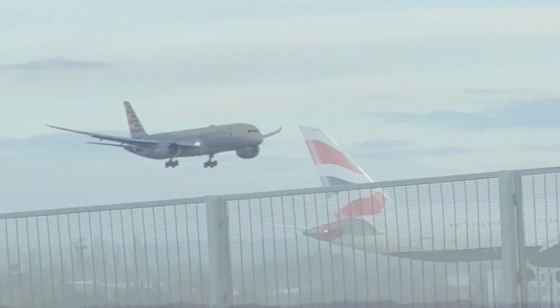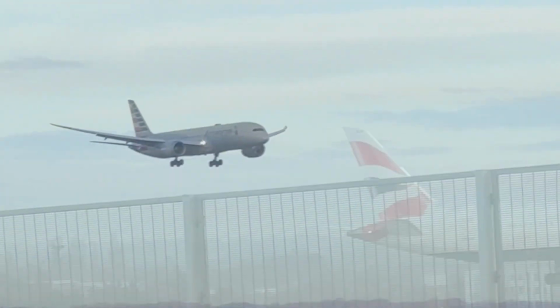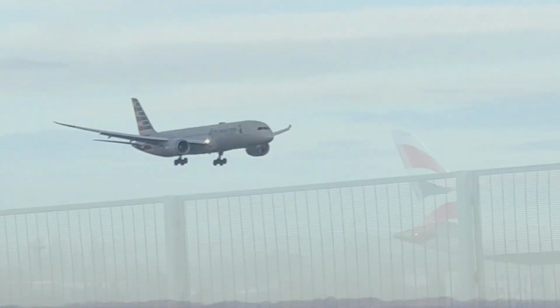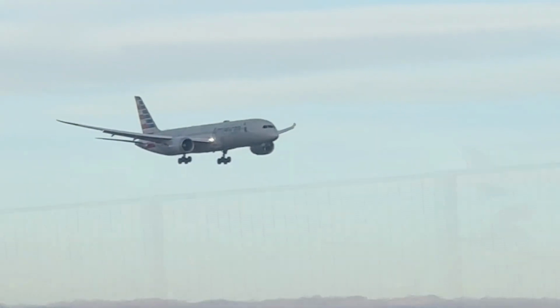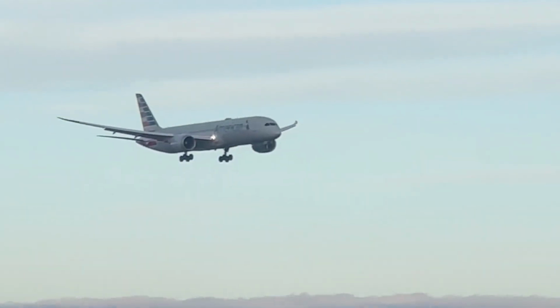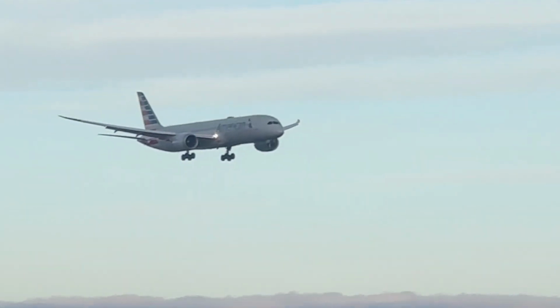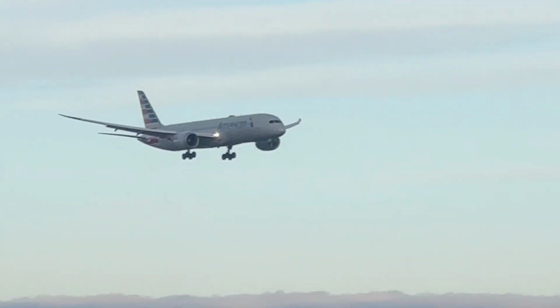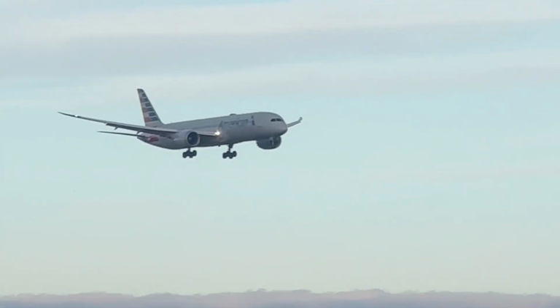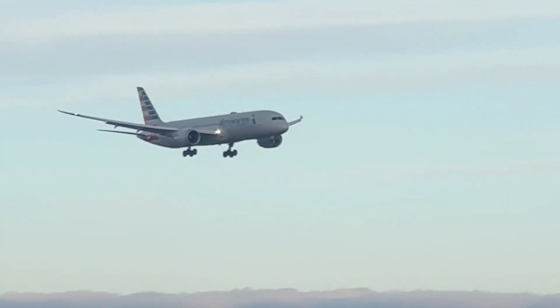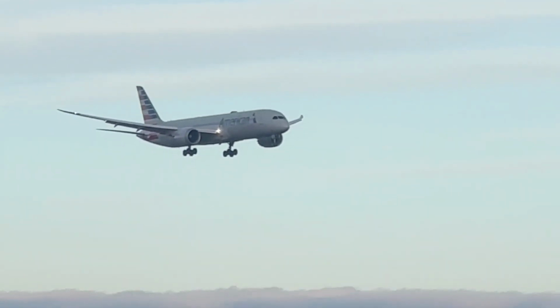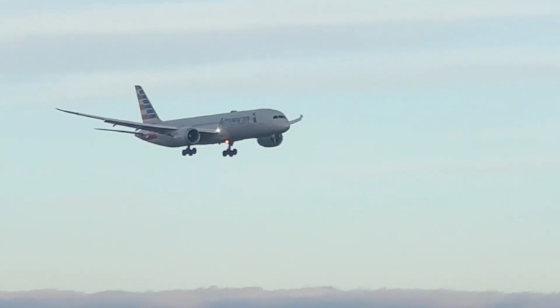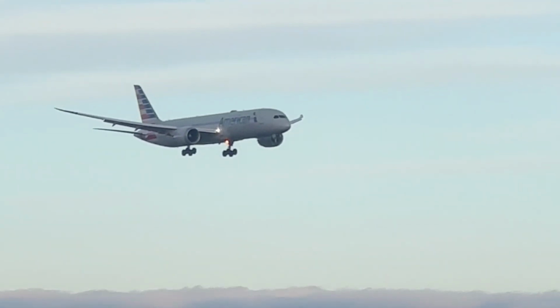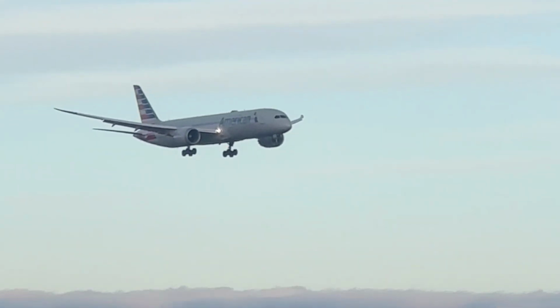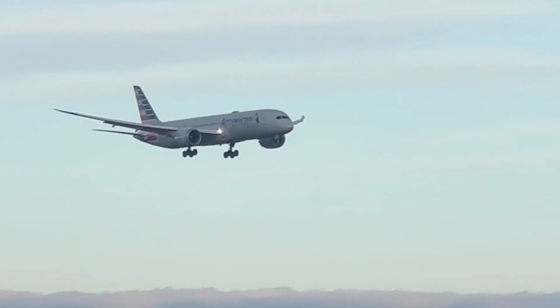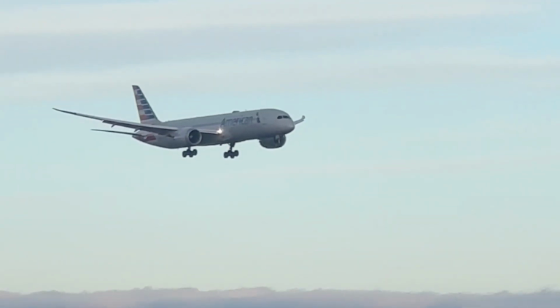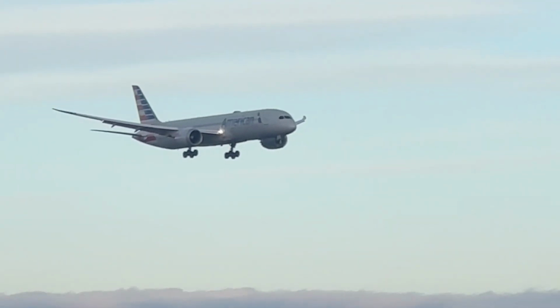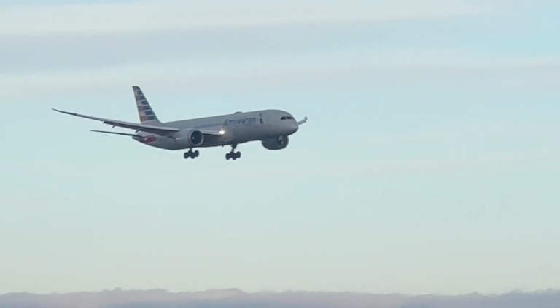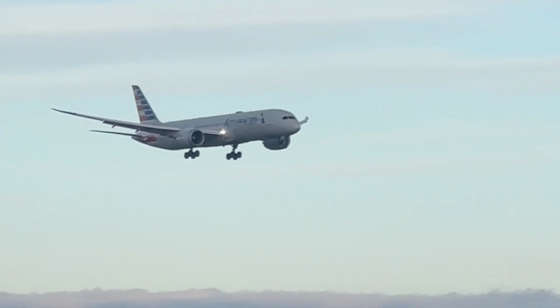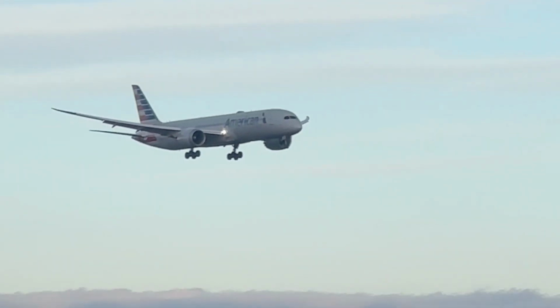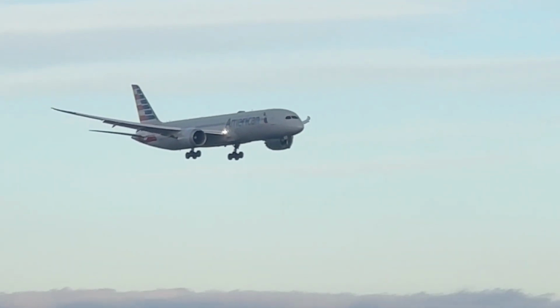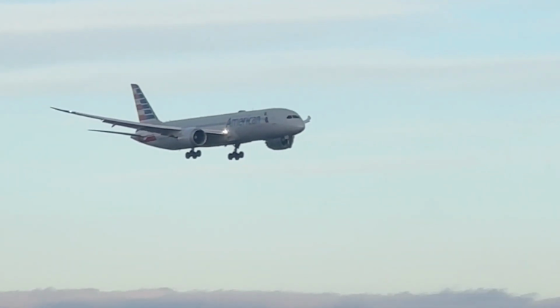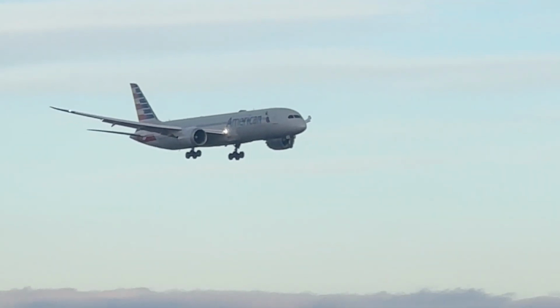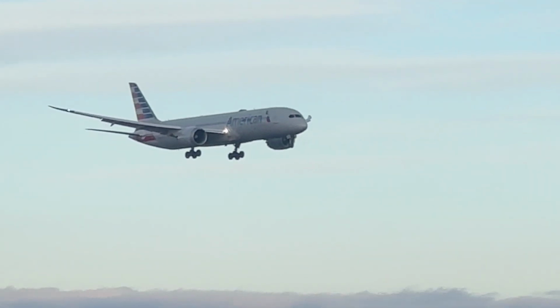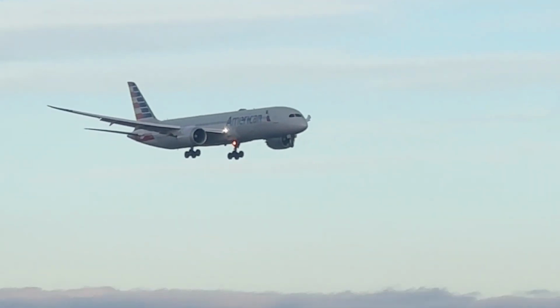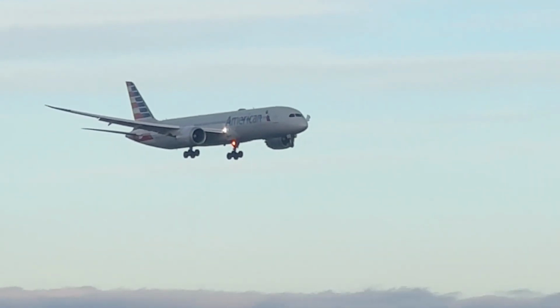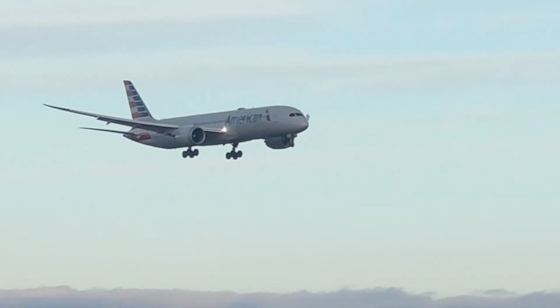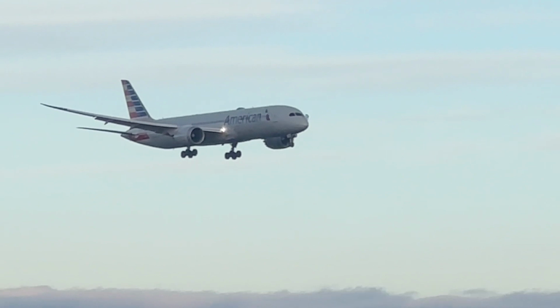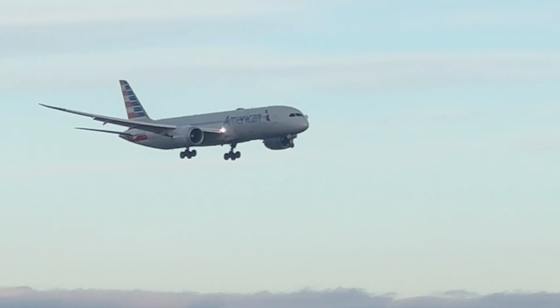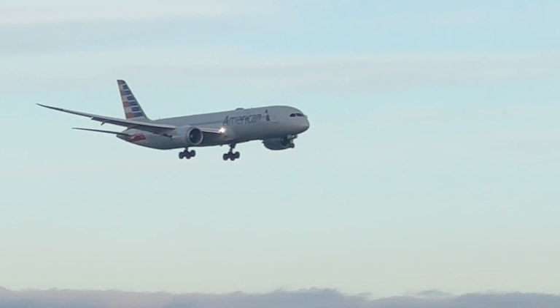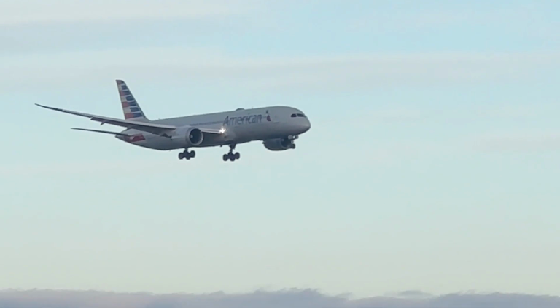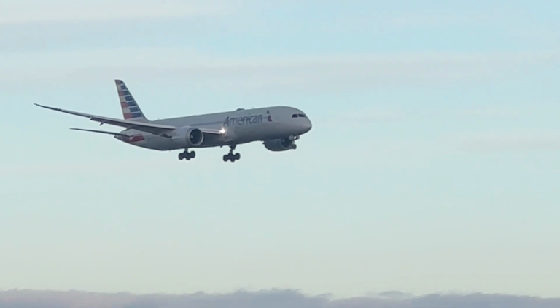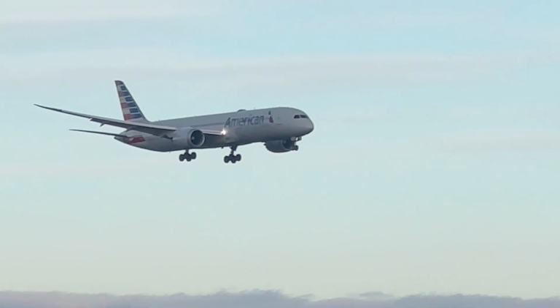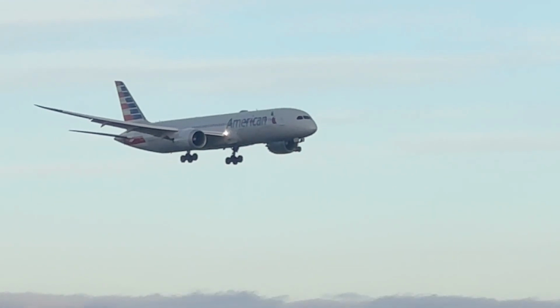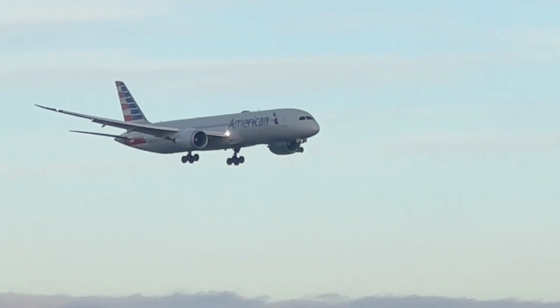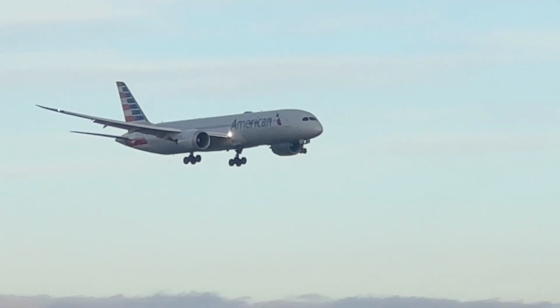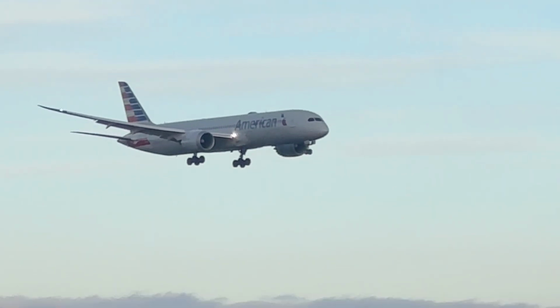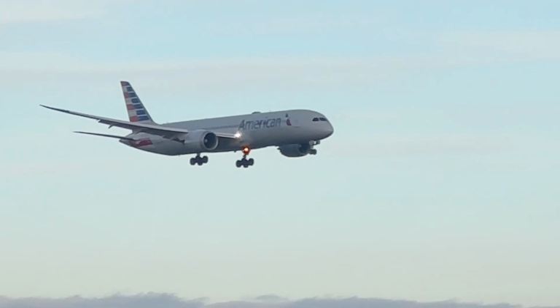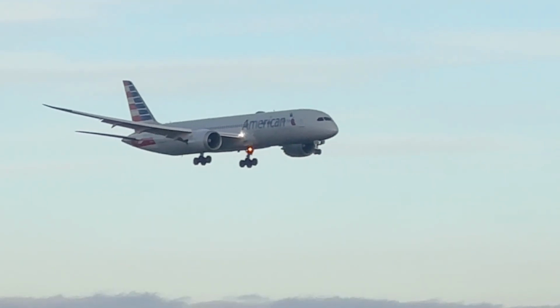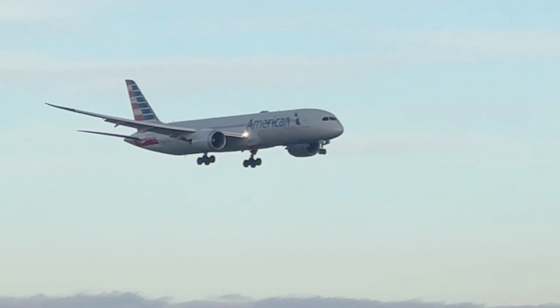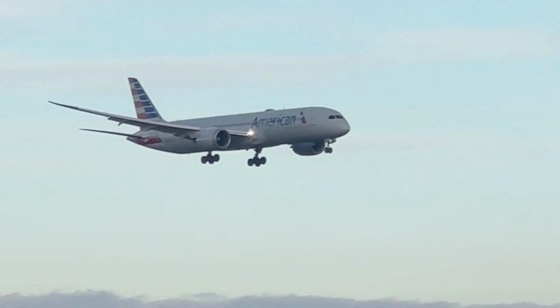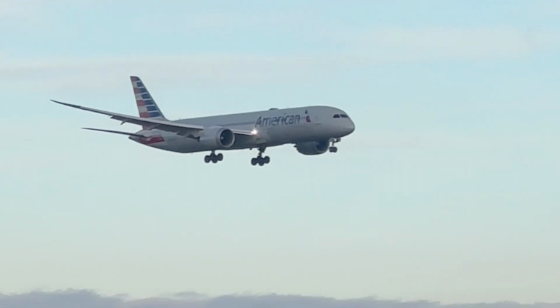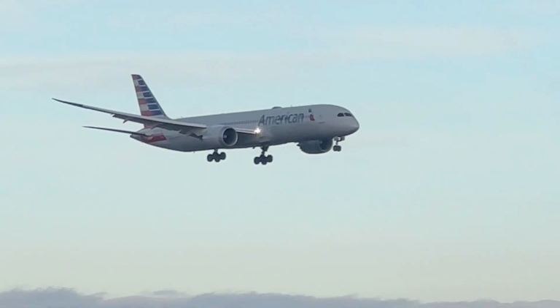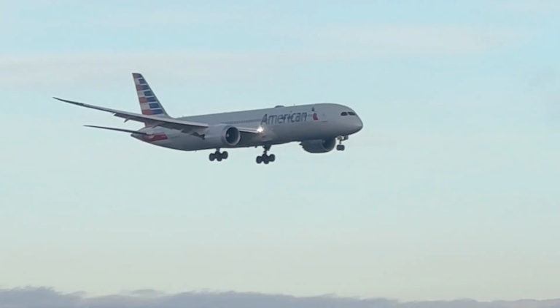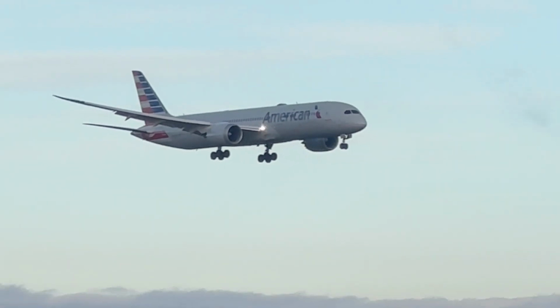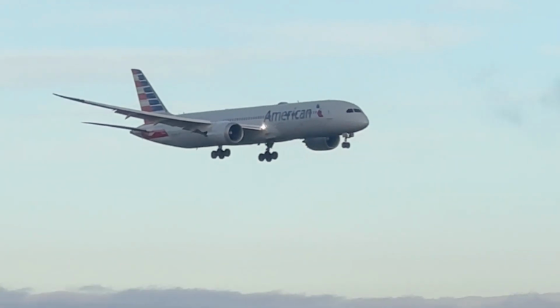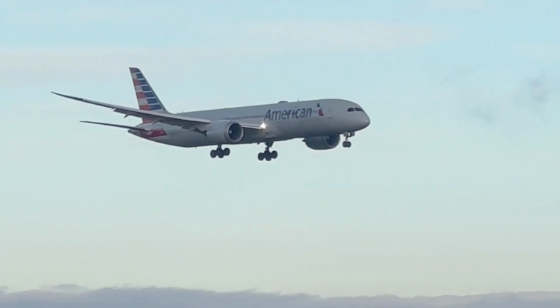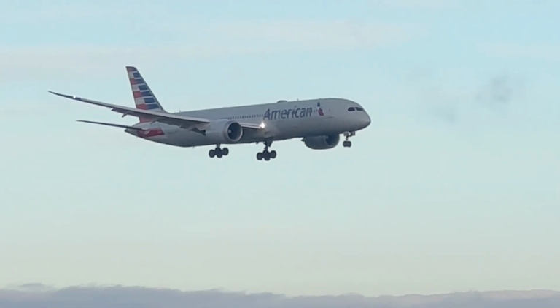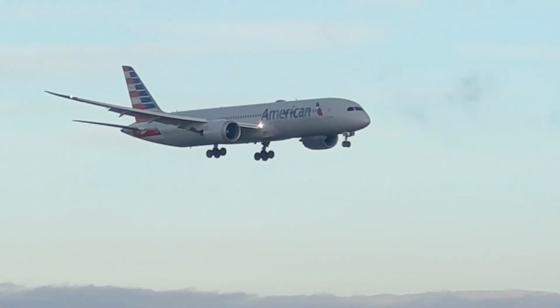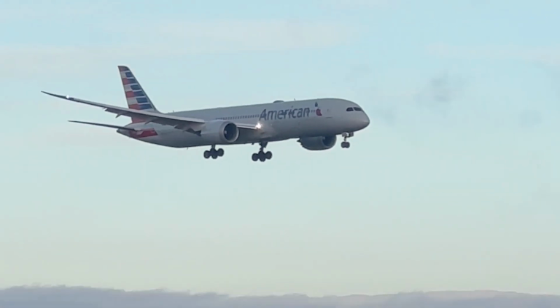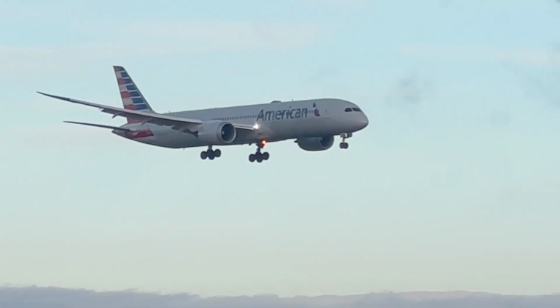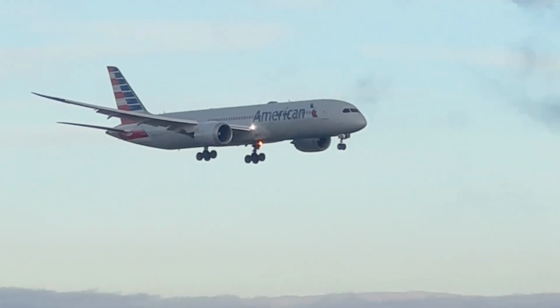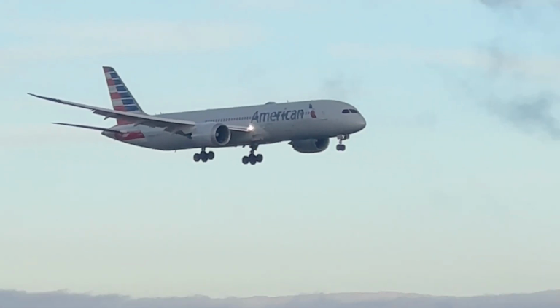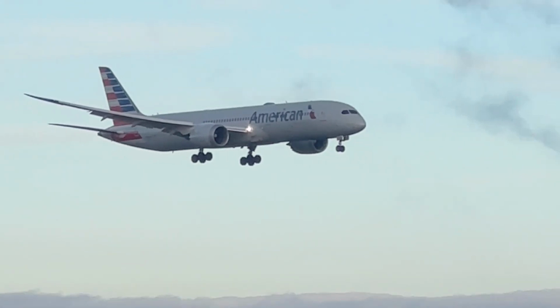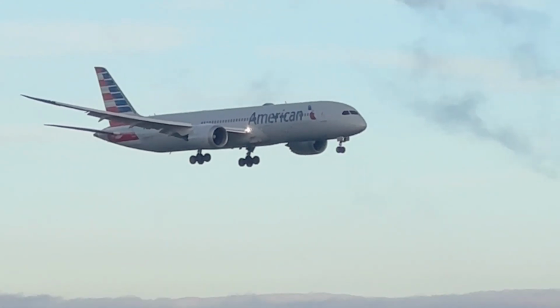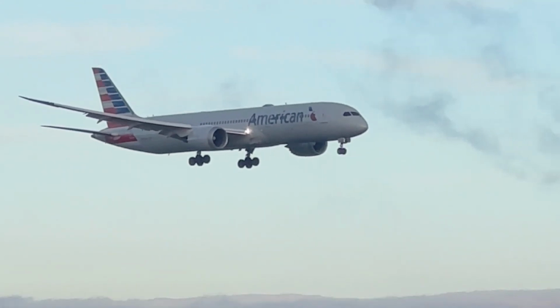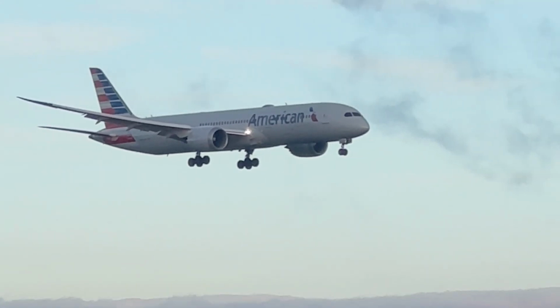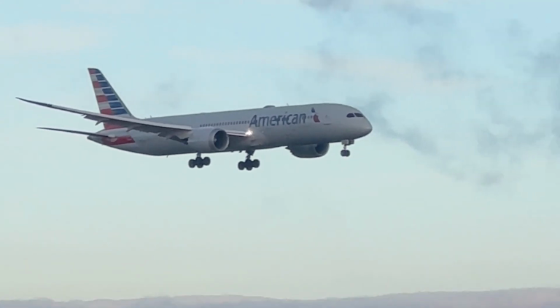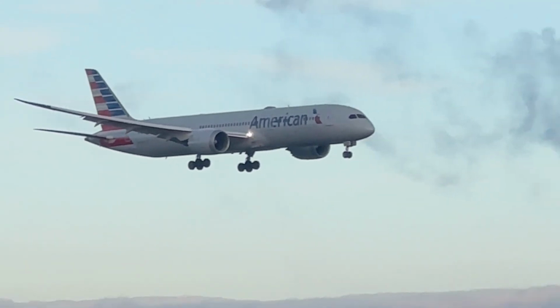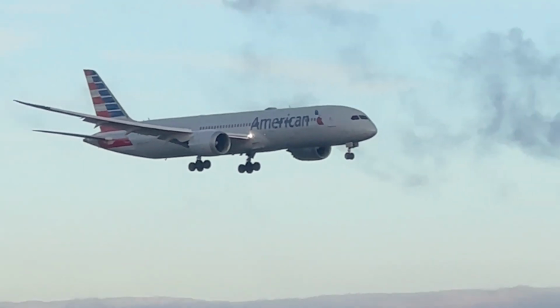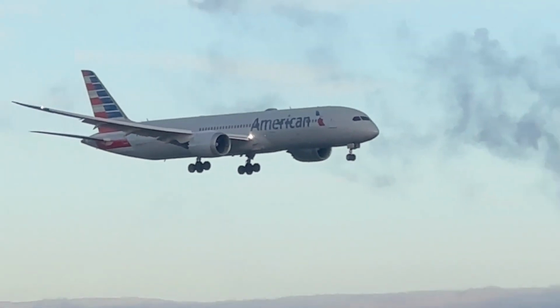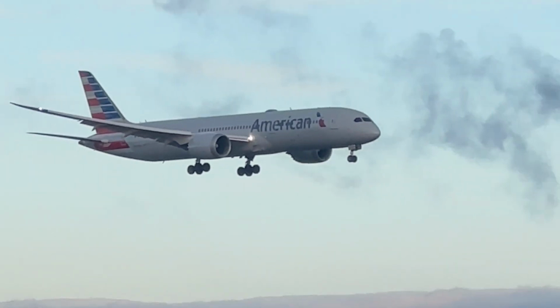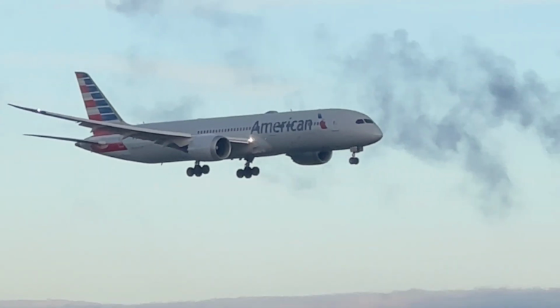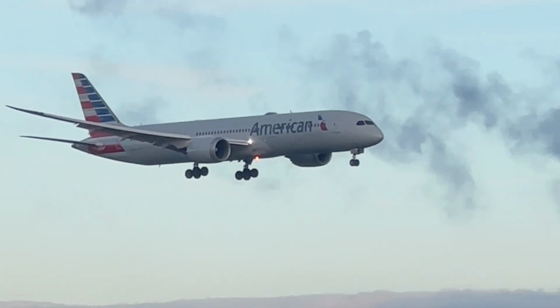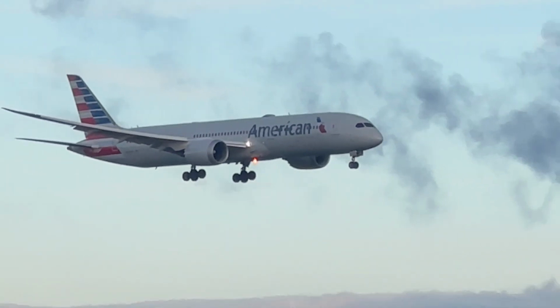American Airlines 787-9 Dreamliner from Chicago.